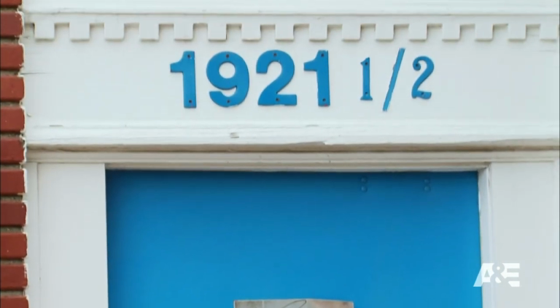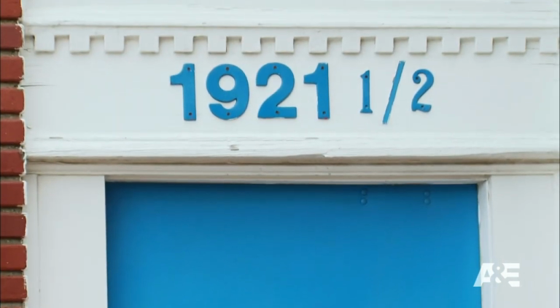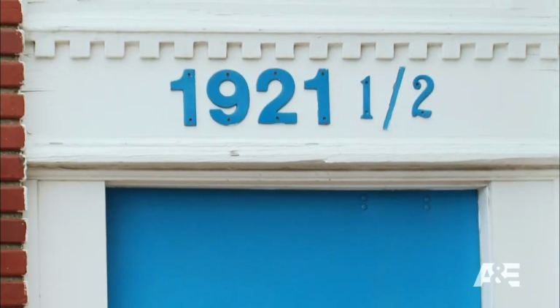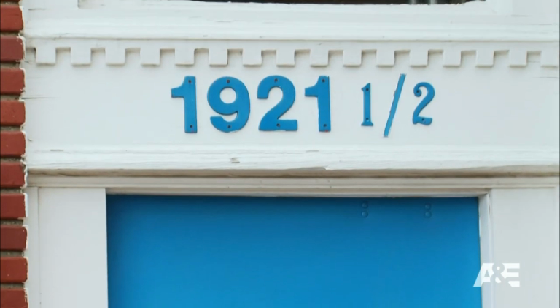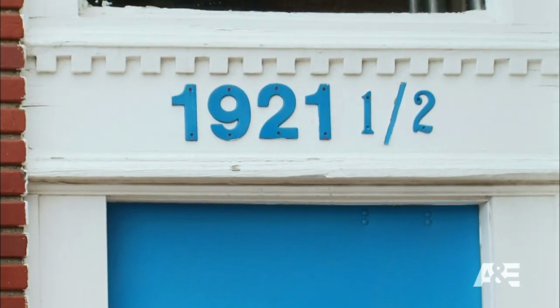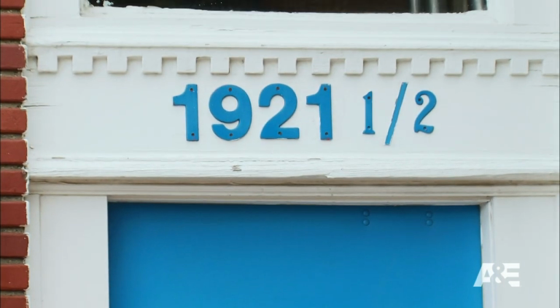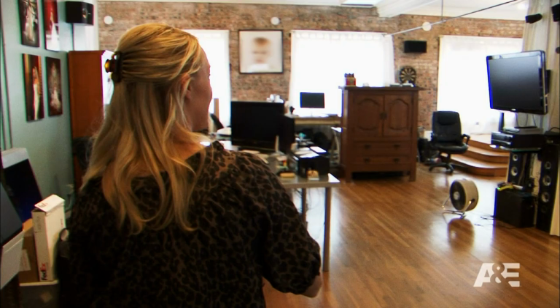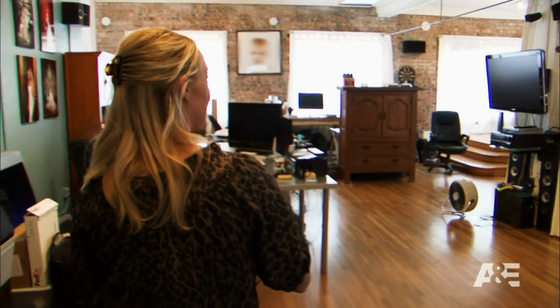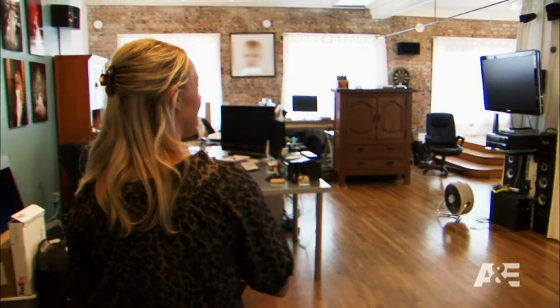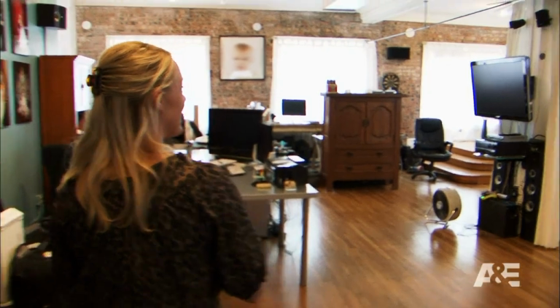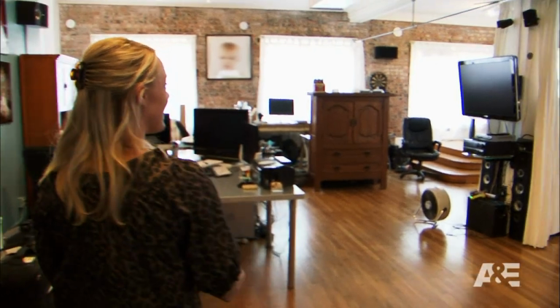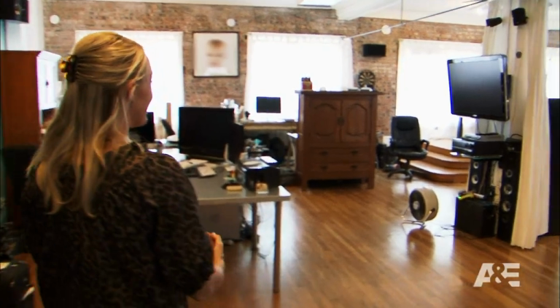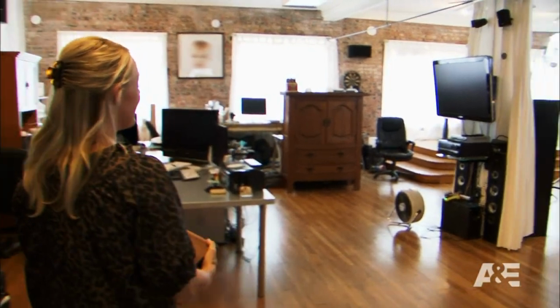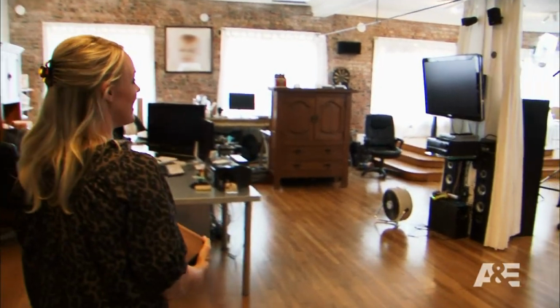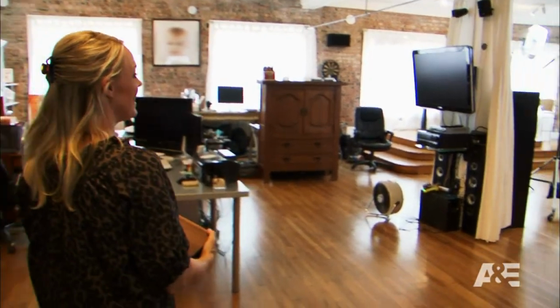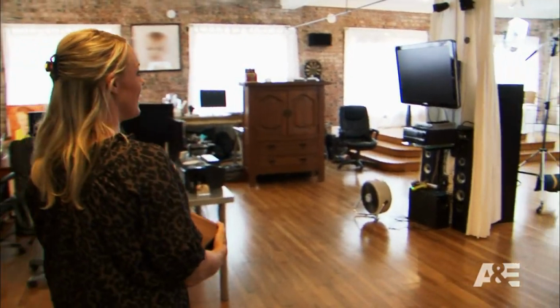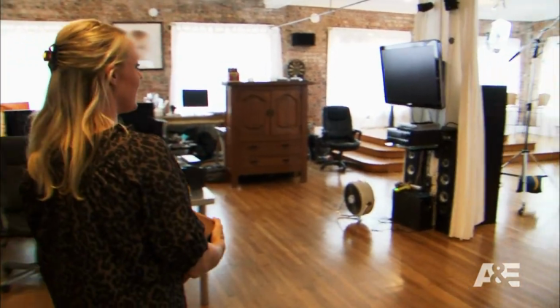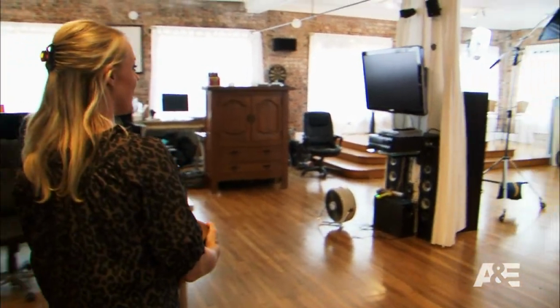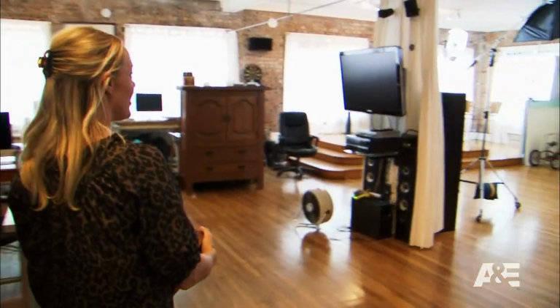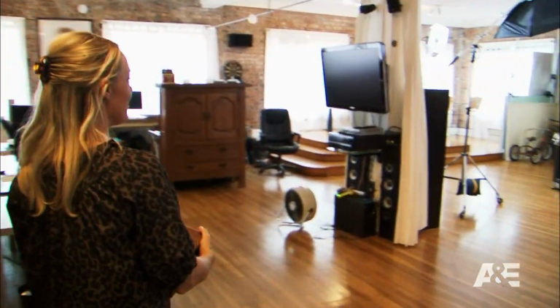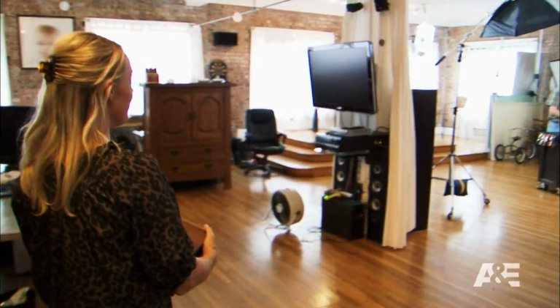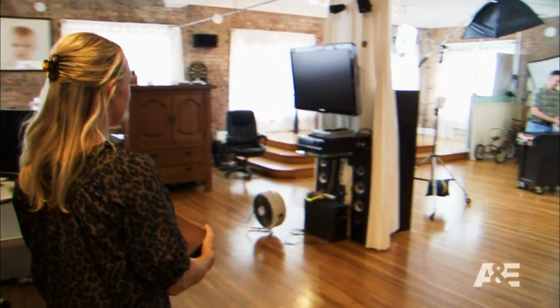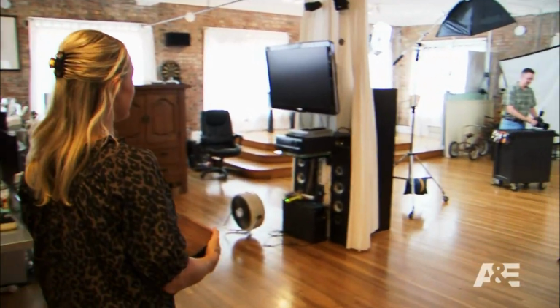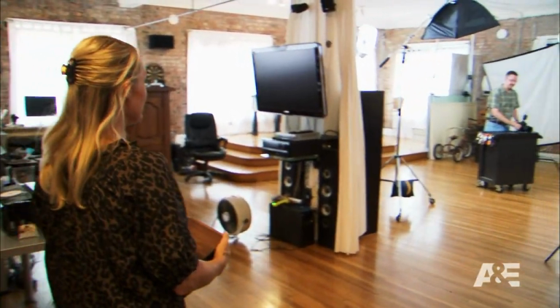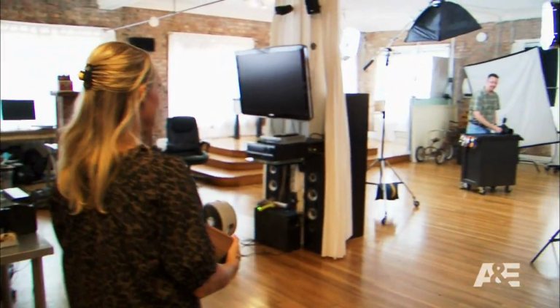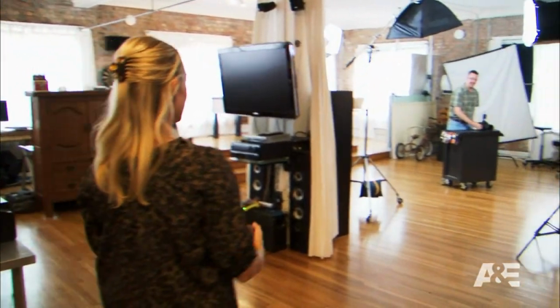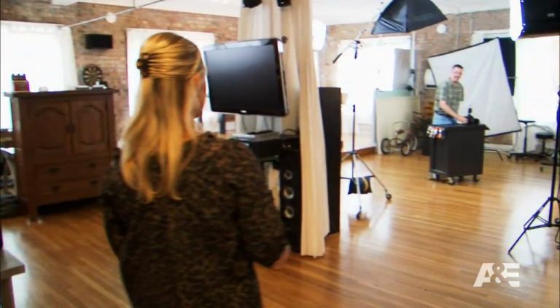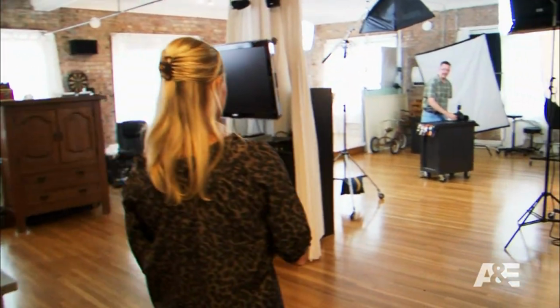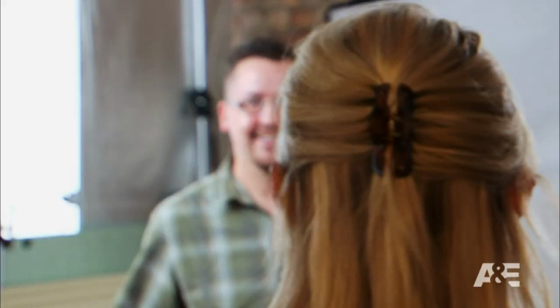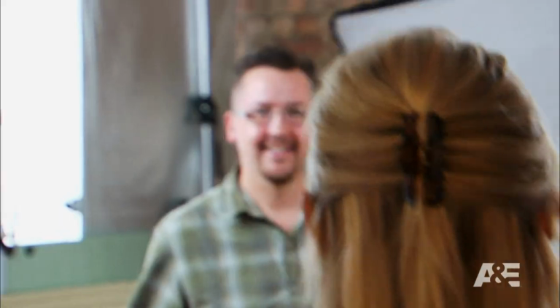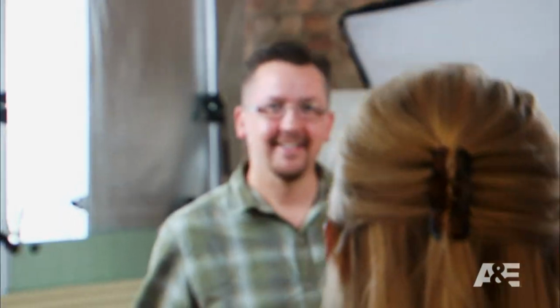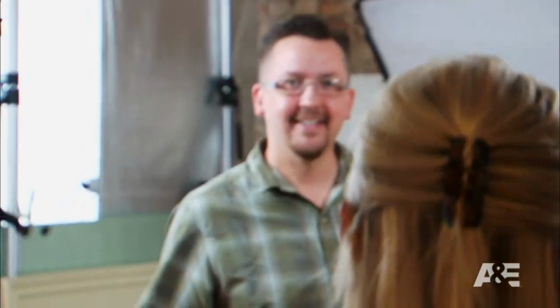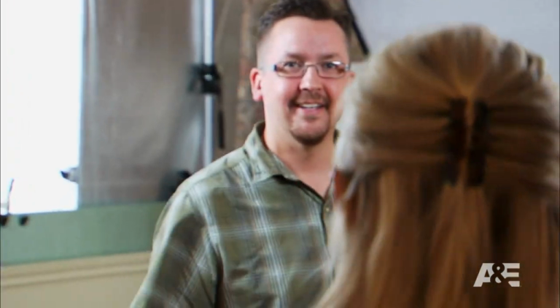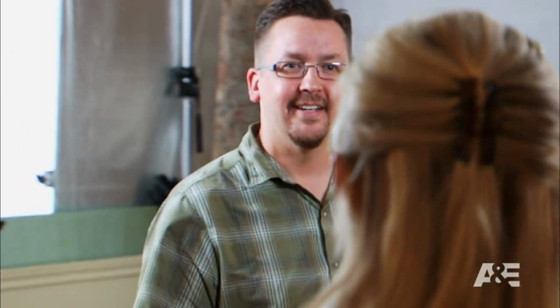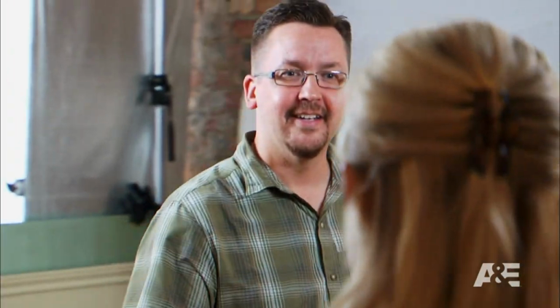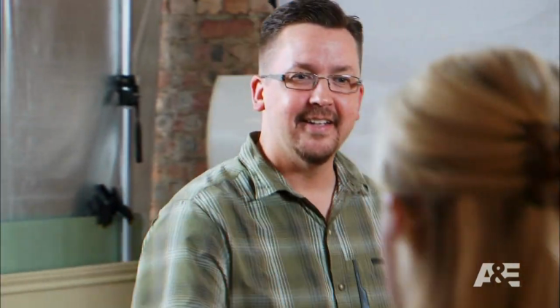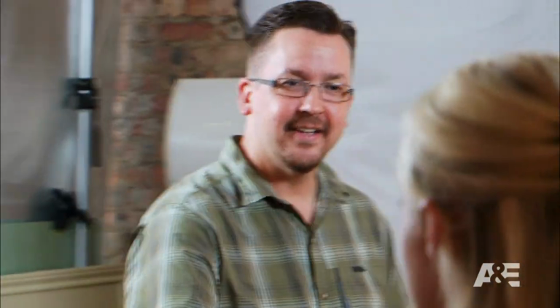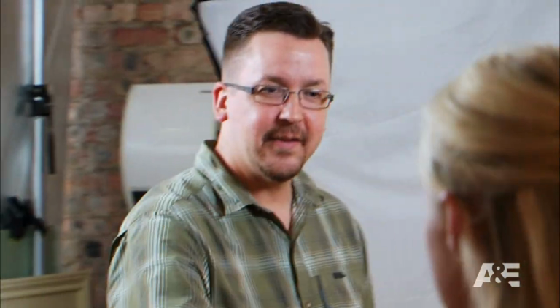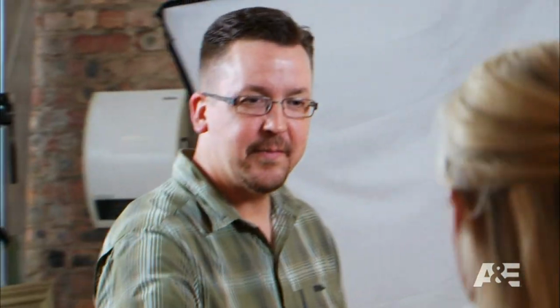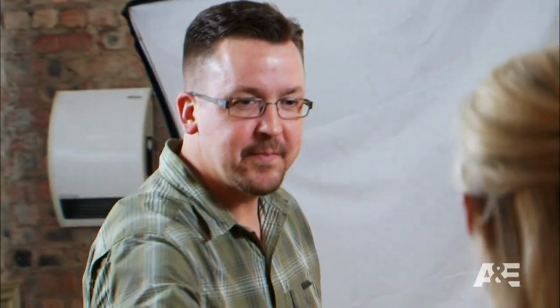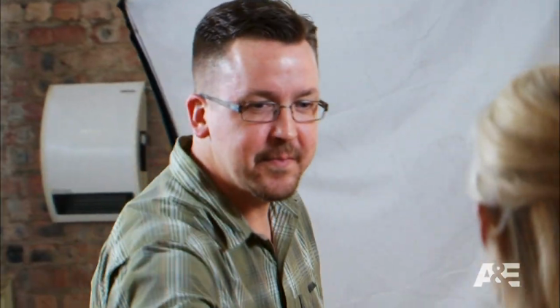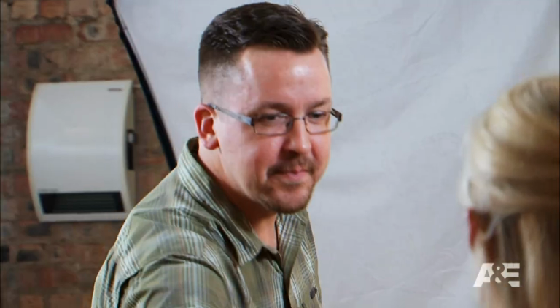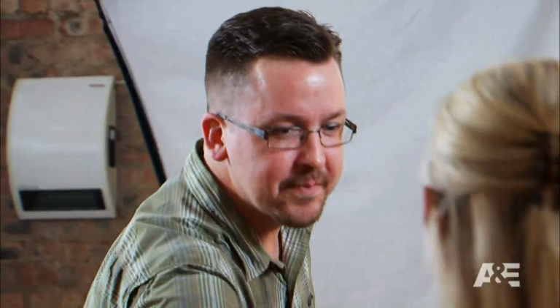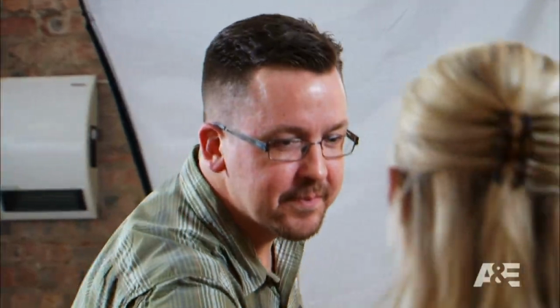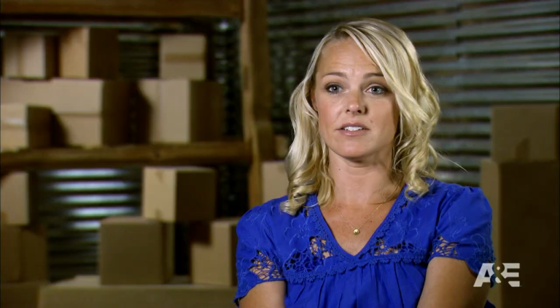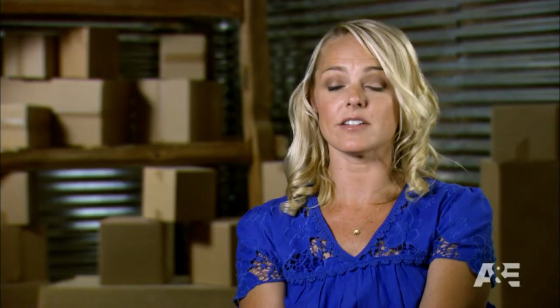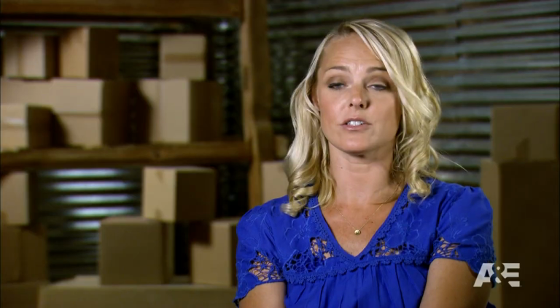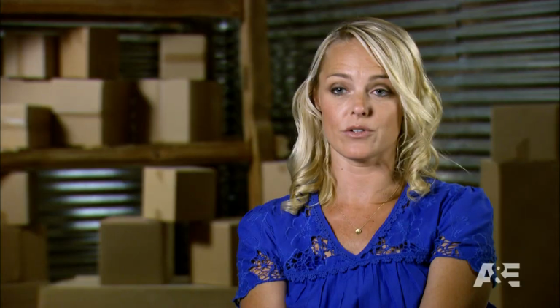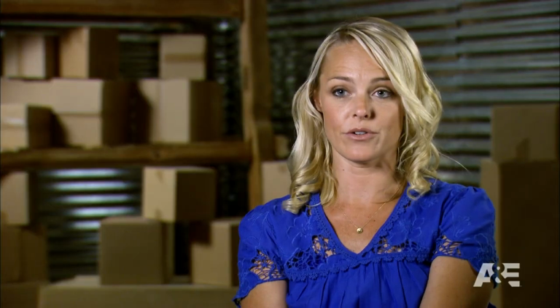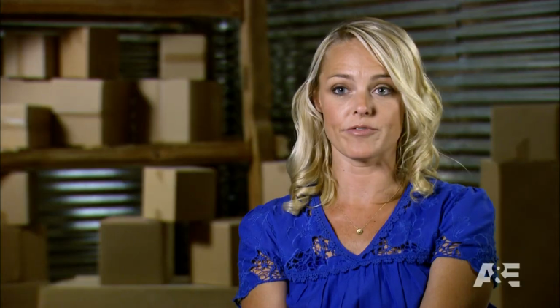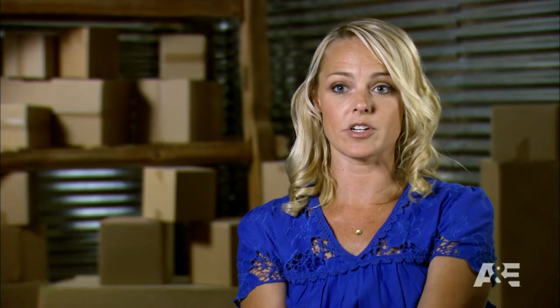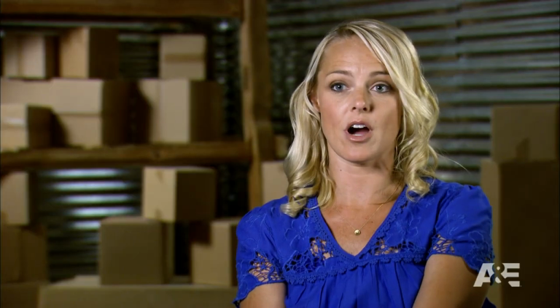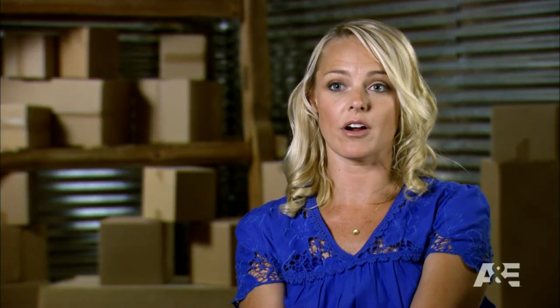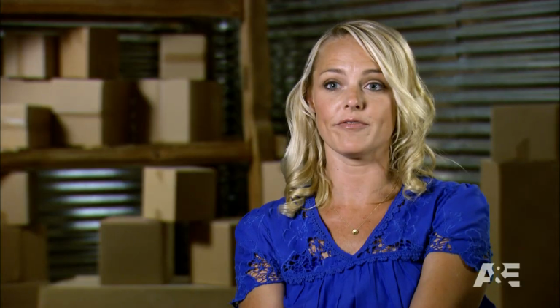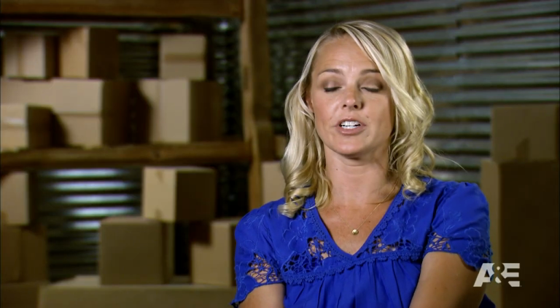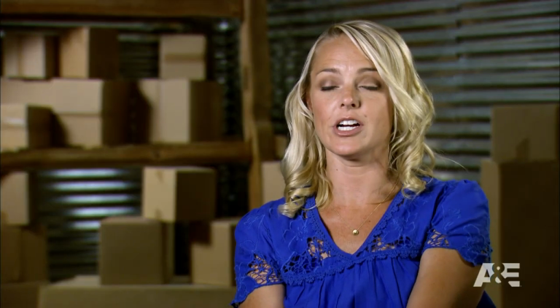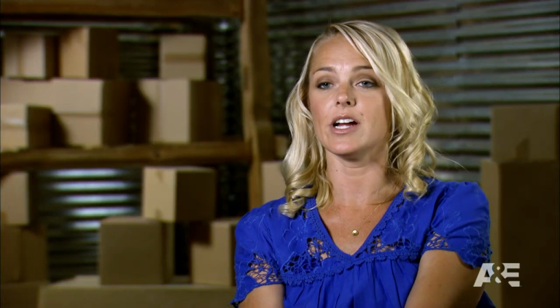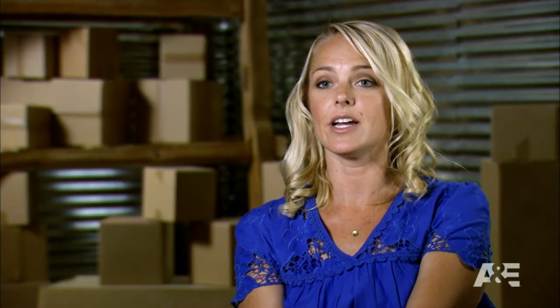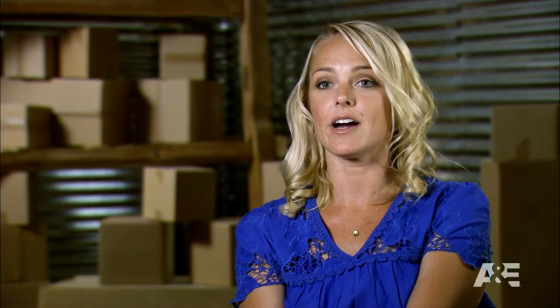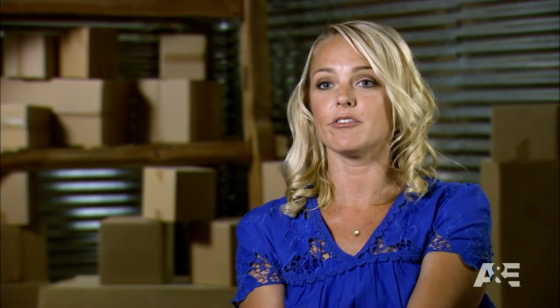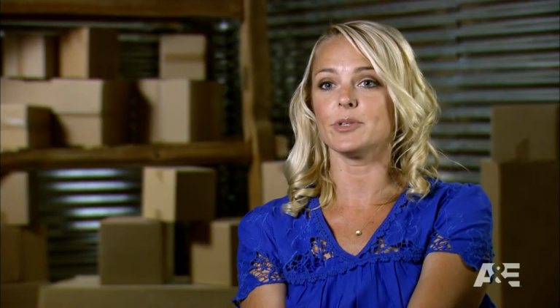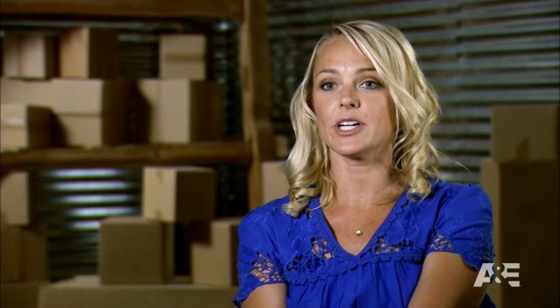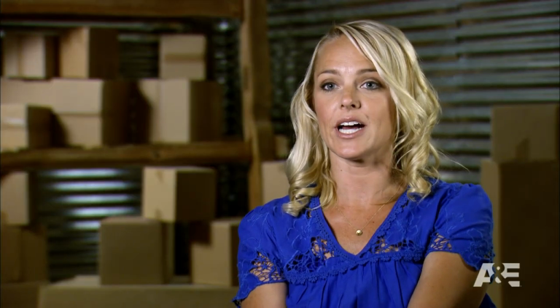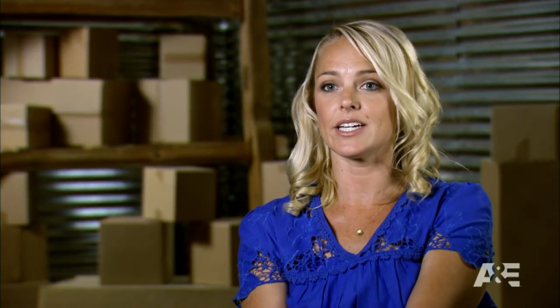Hi. Hey, how are you? I think I found a really old camera, so I'm going to see Phil Holland, a local photographer, and have him look at it.